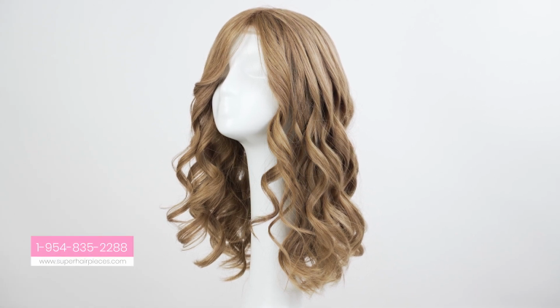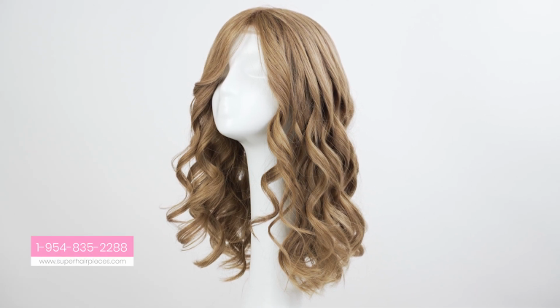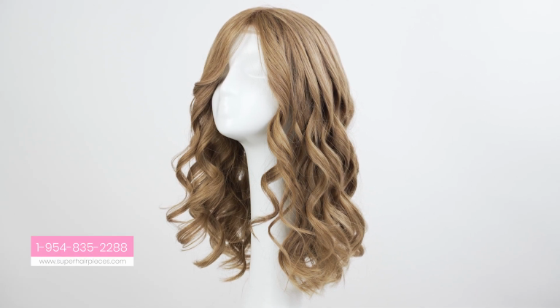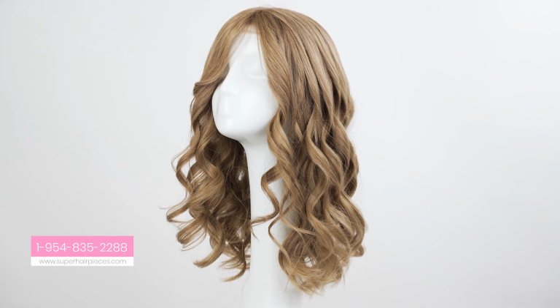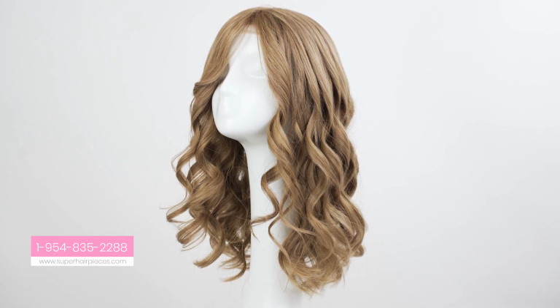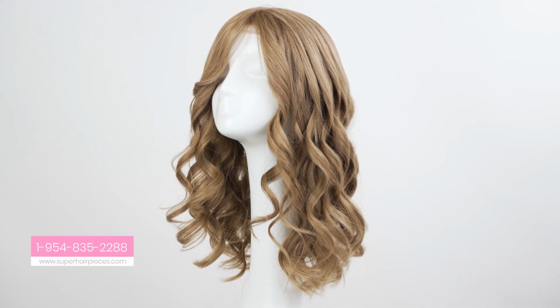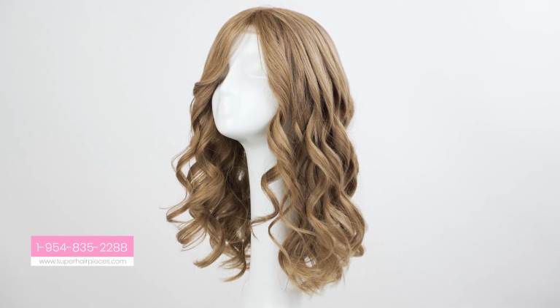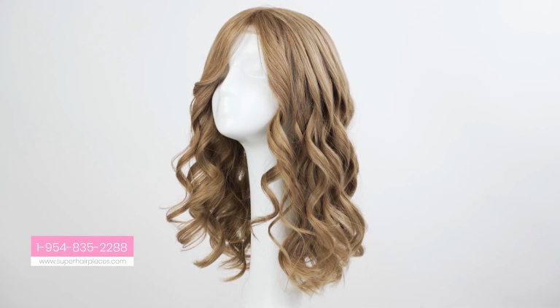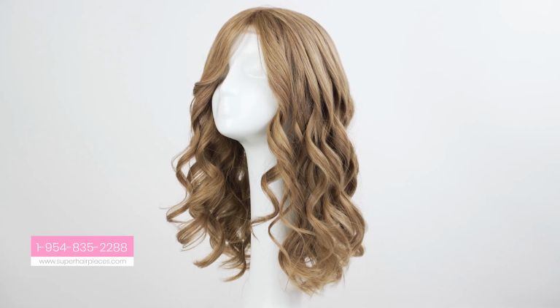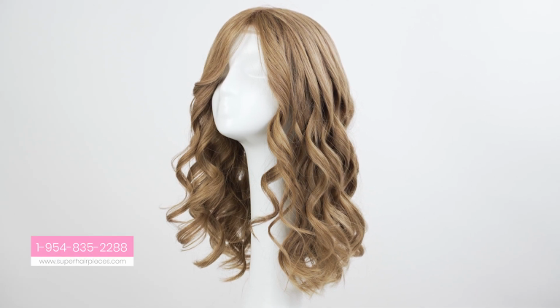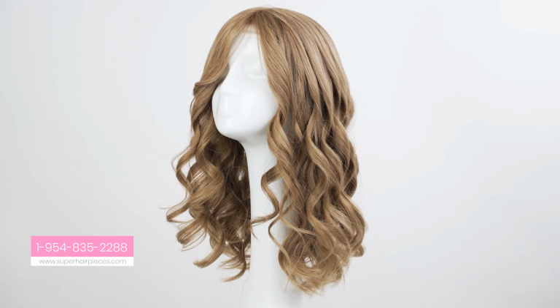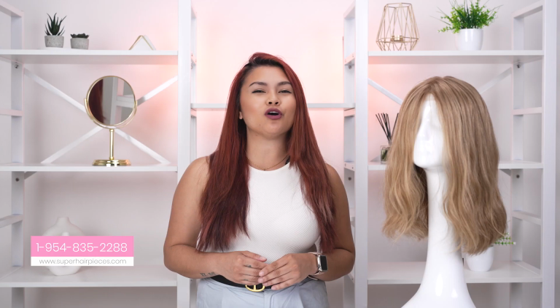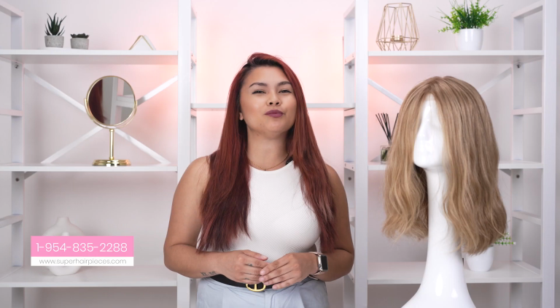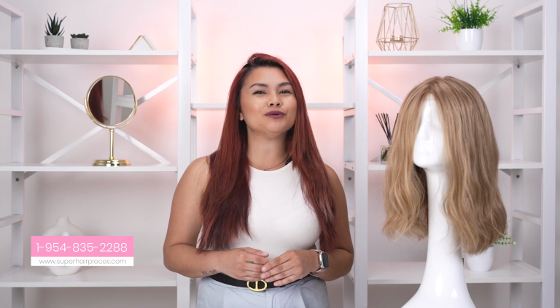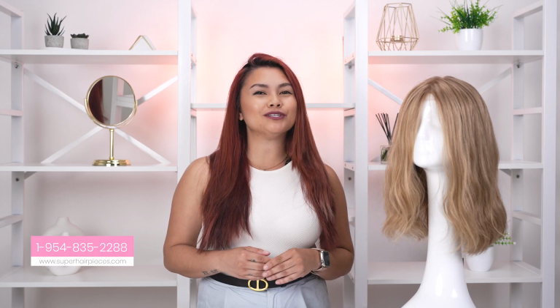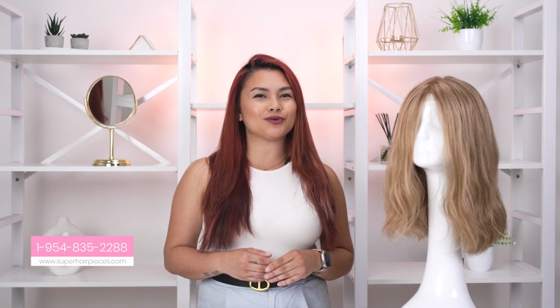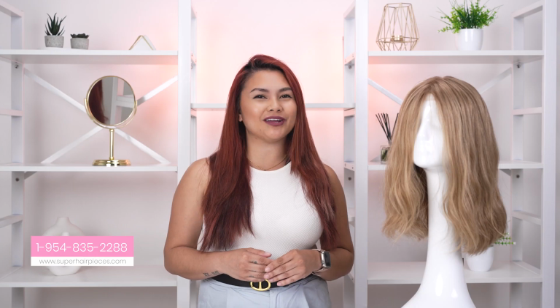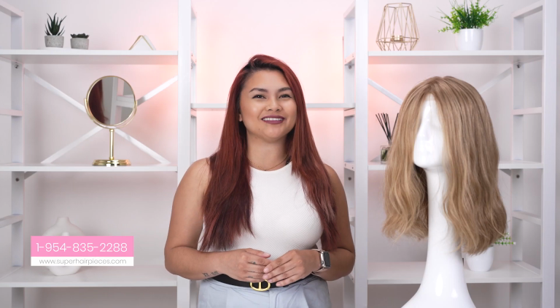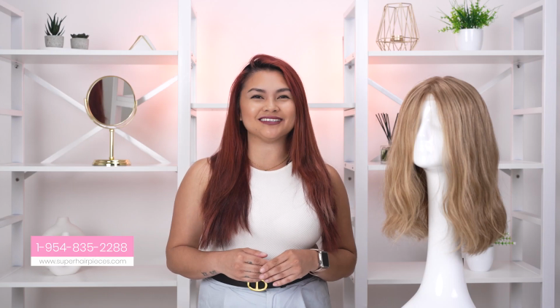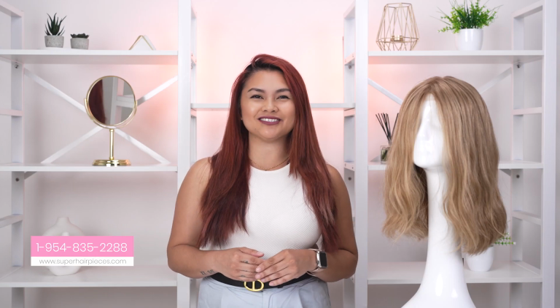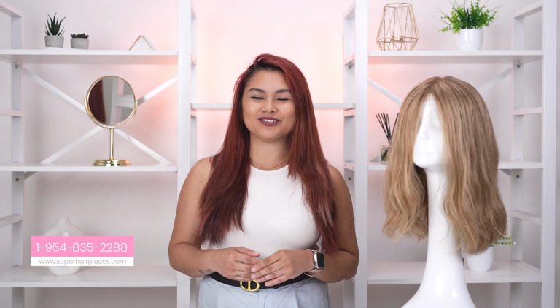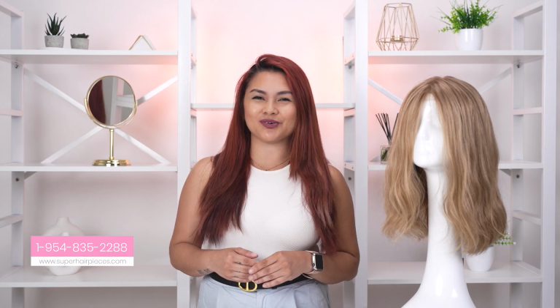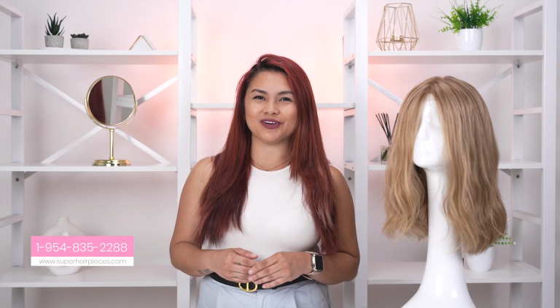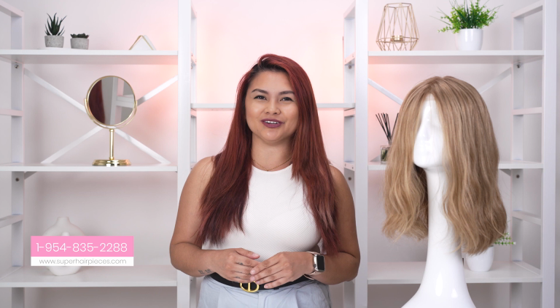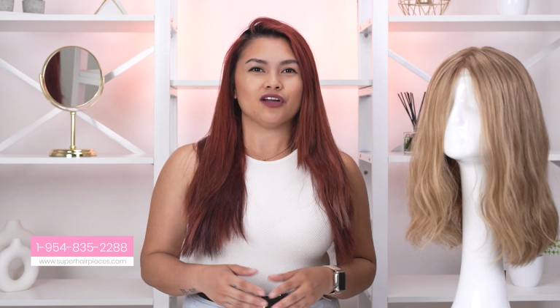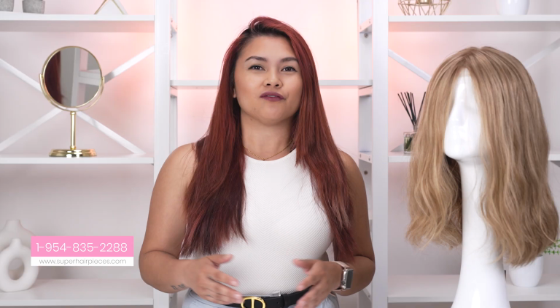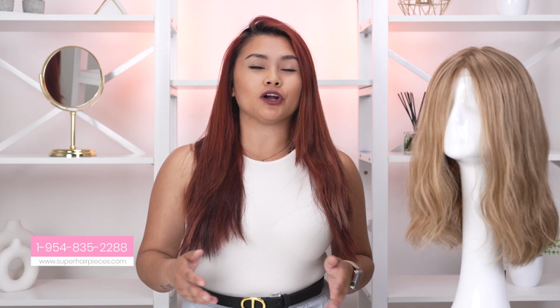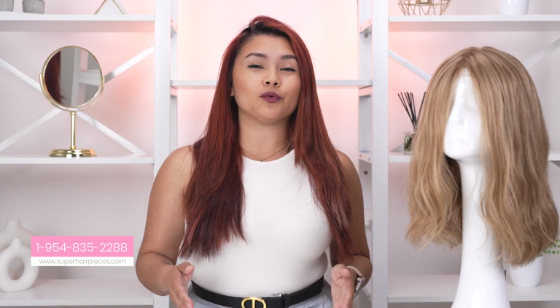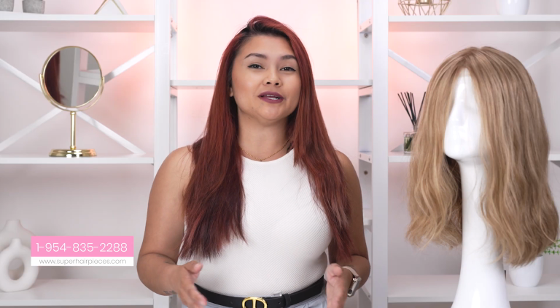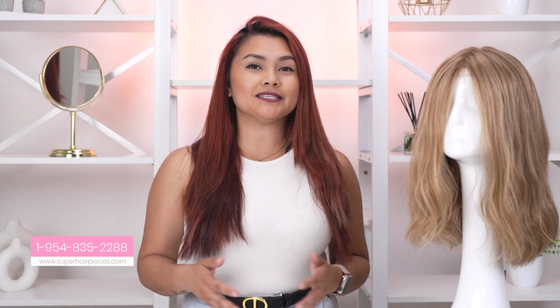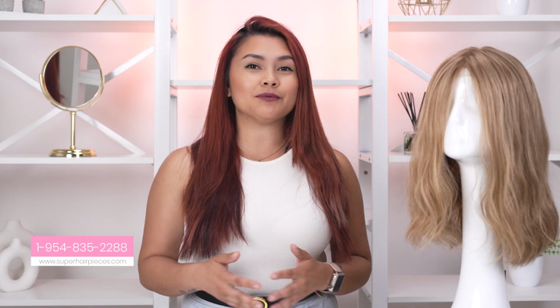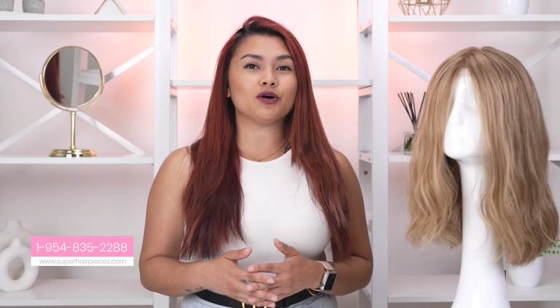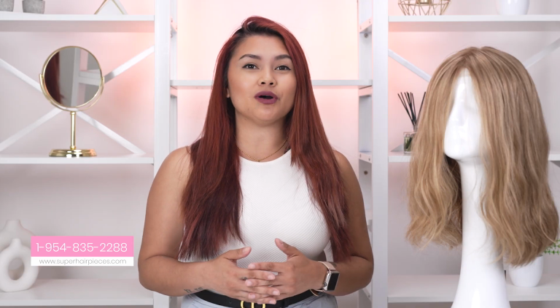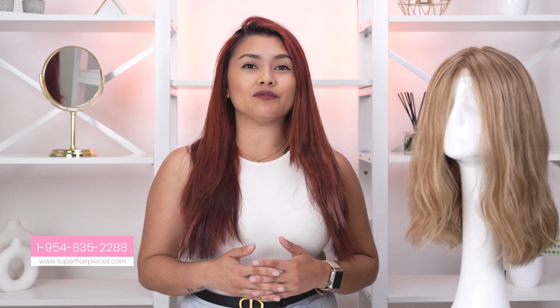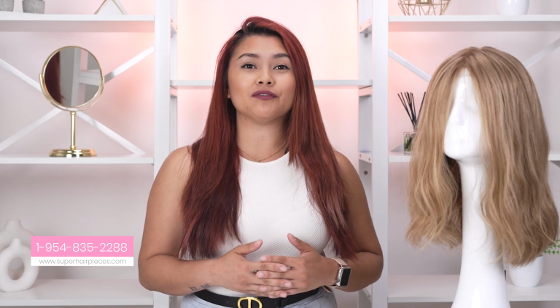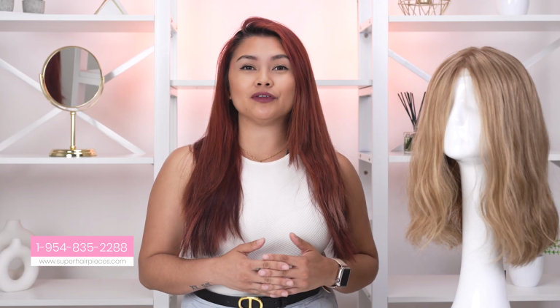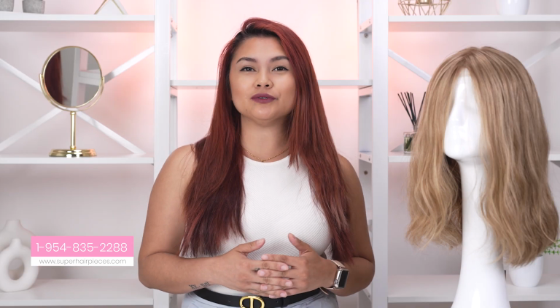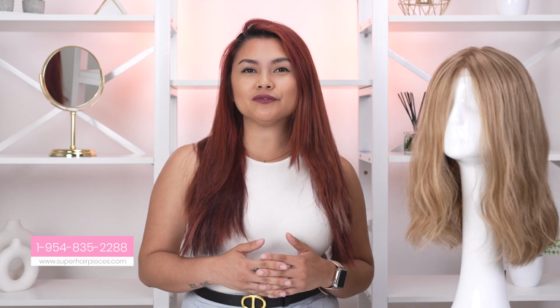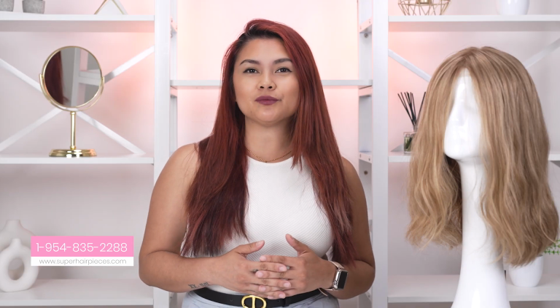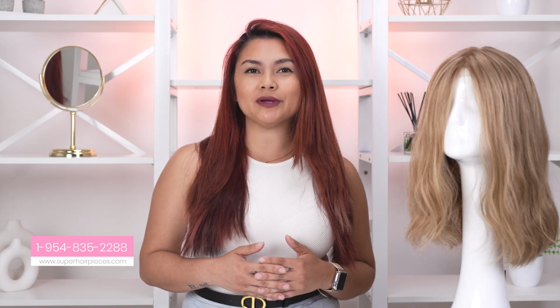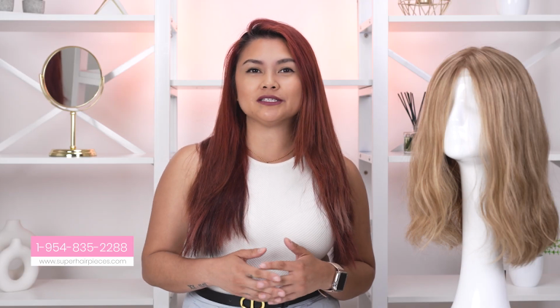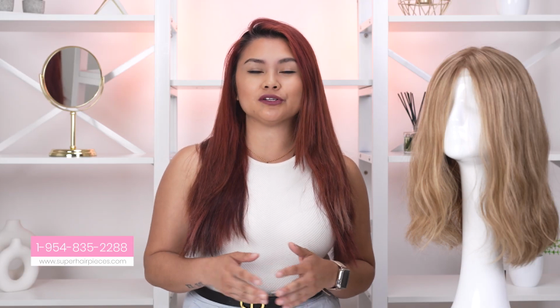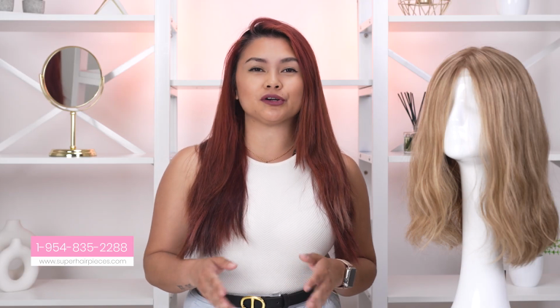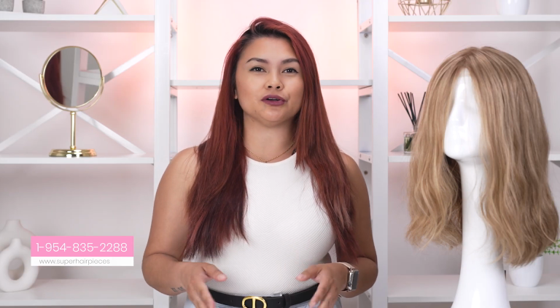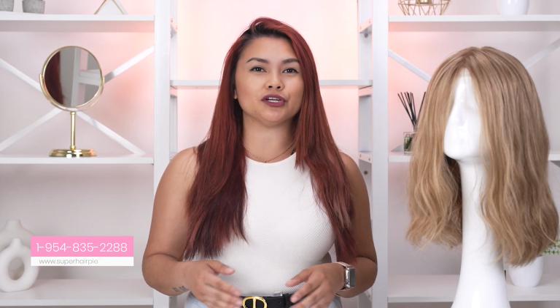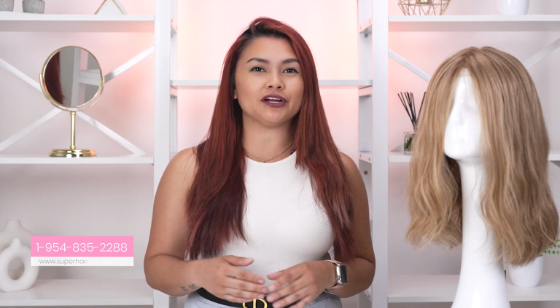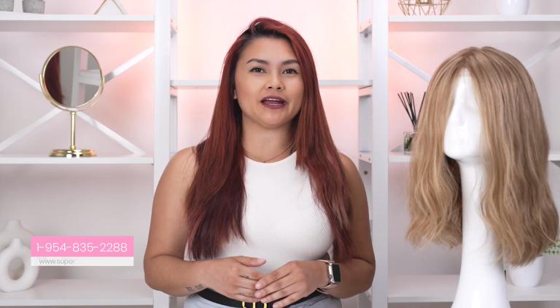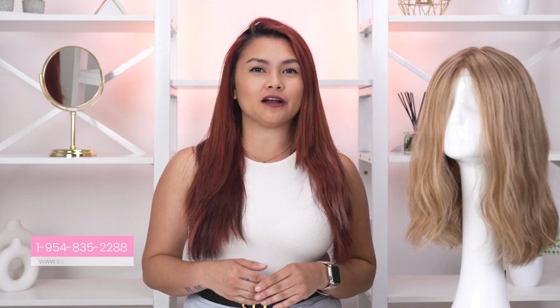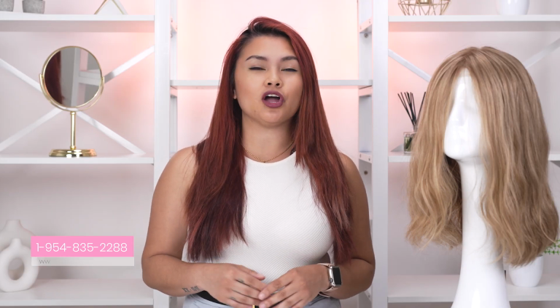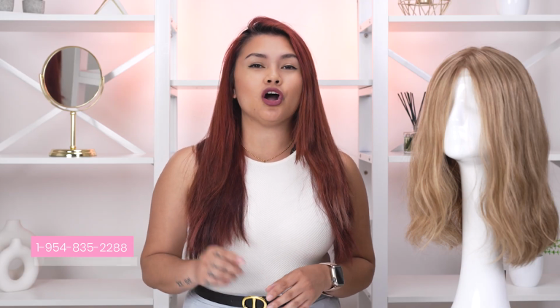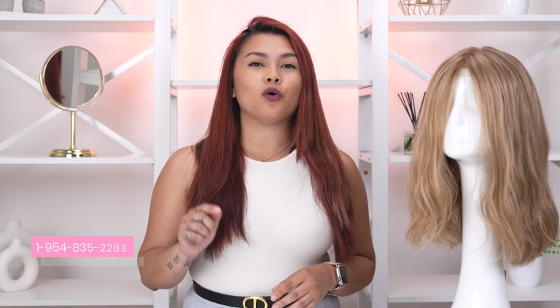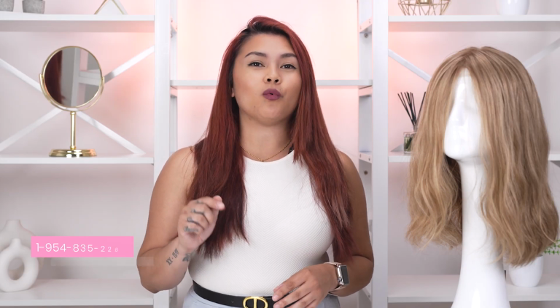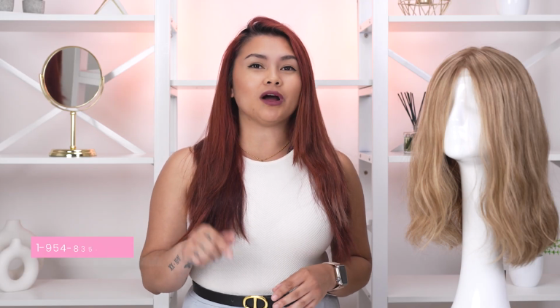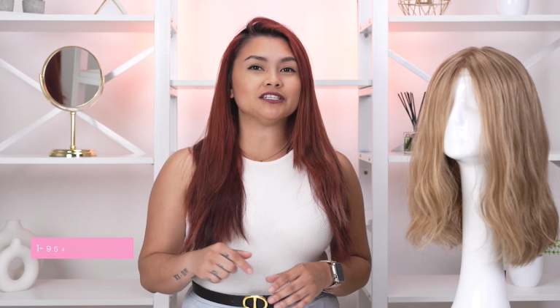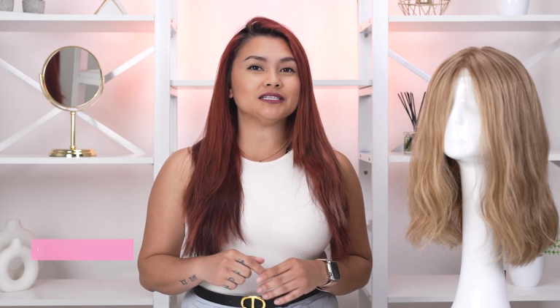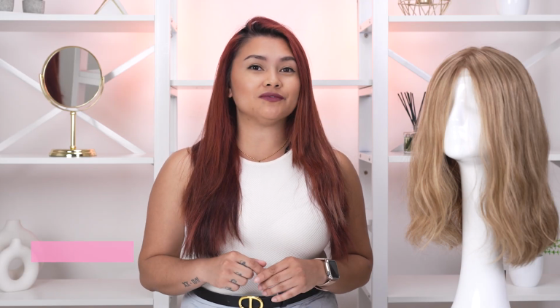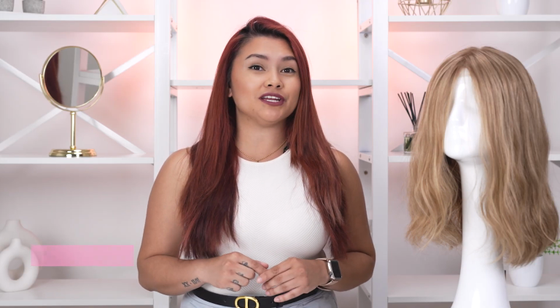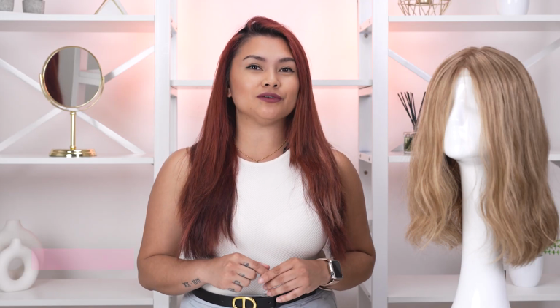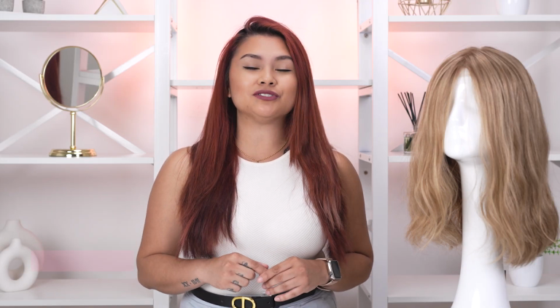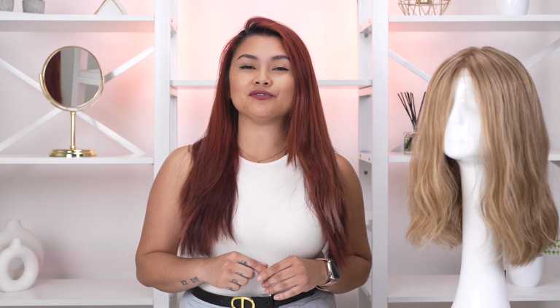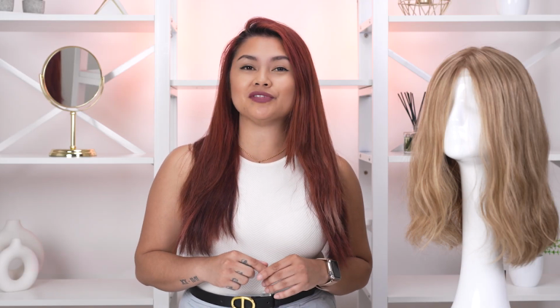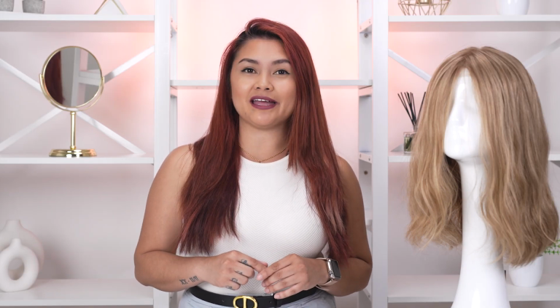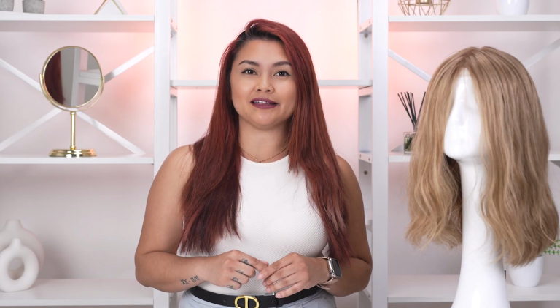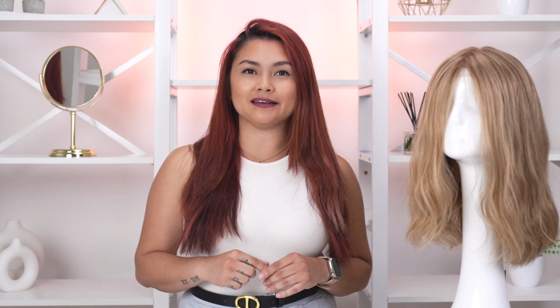And there you have it. I hope you enjoyed this tutorial. For a quick demo of a few different ways to curl your hair, watch this video to the end.